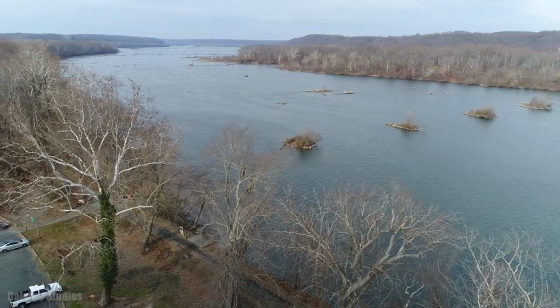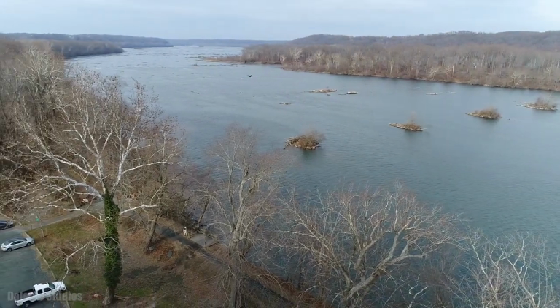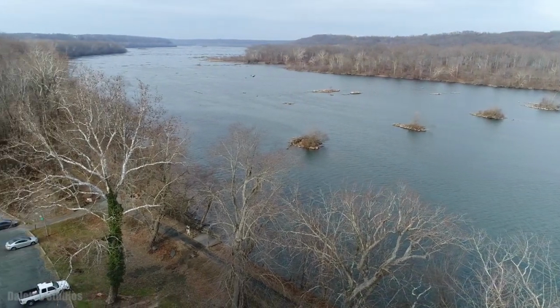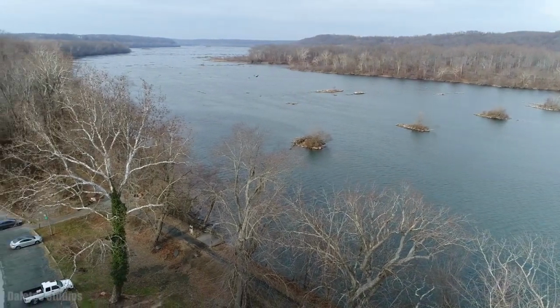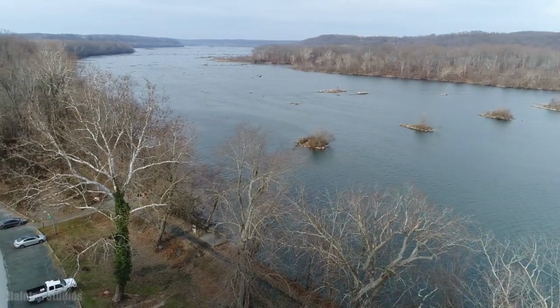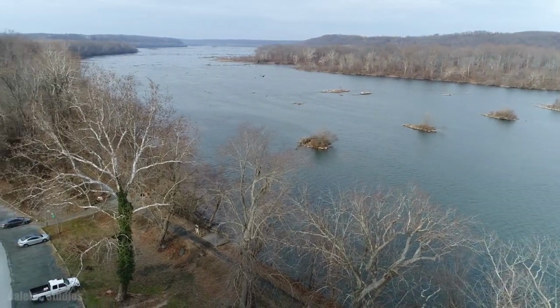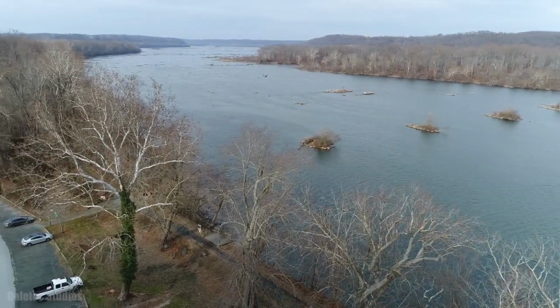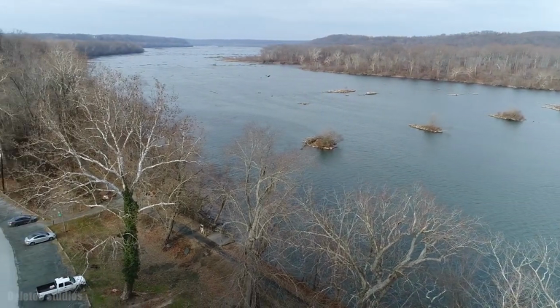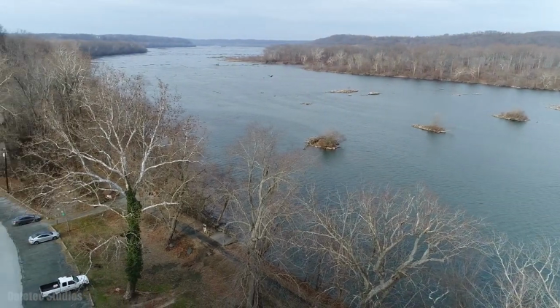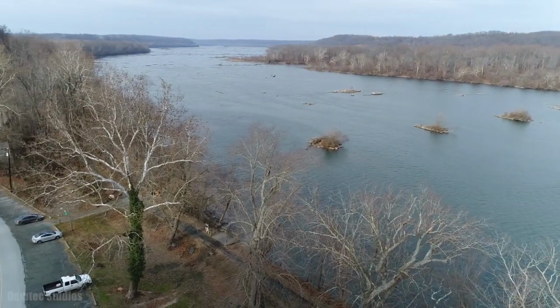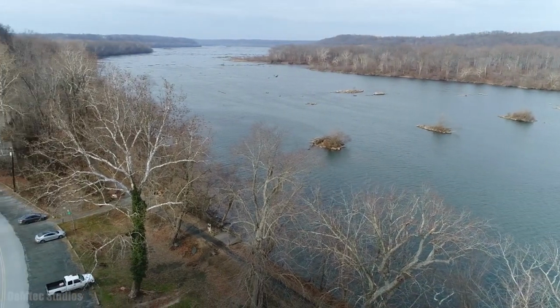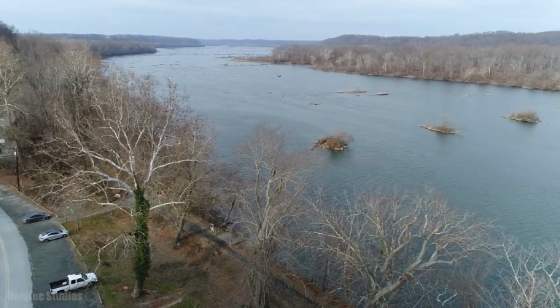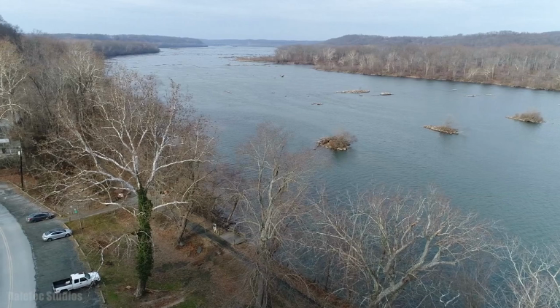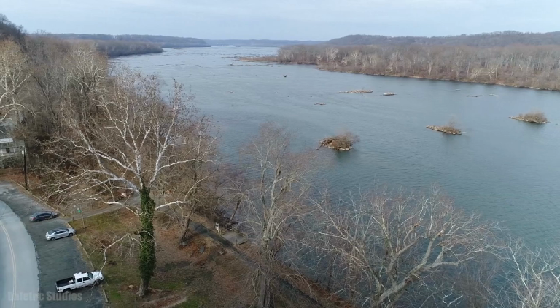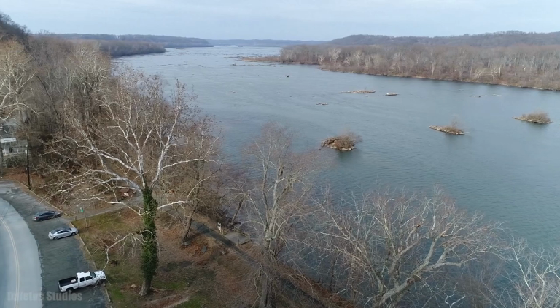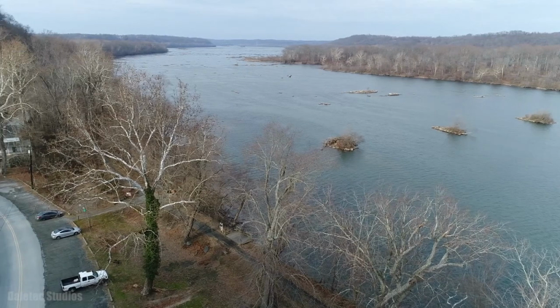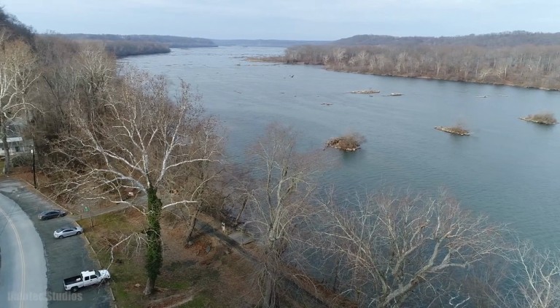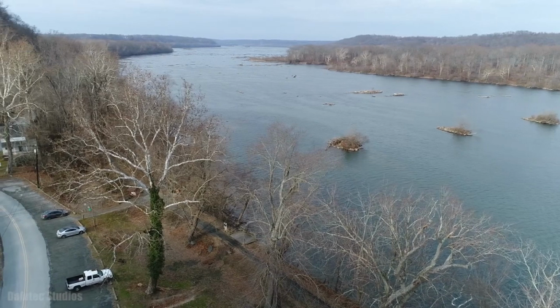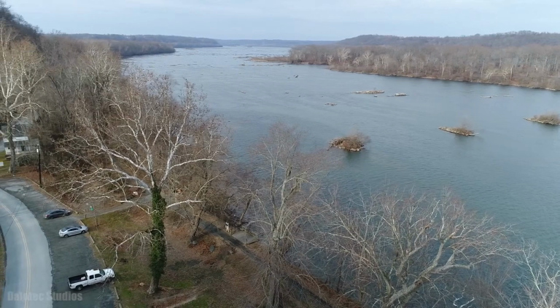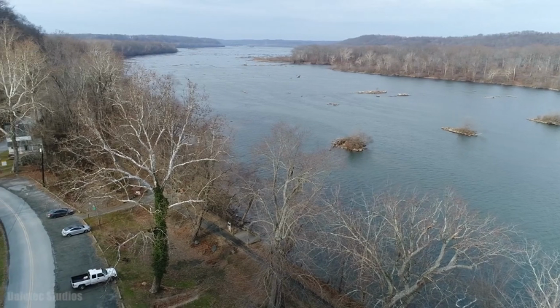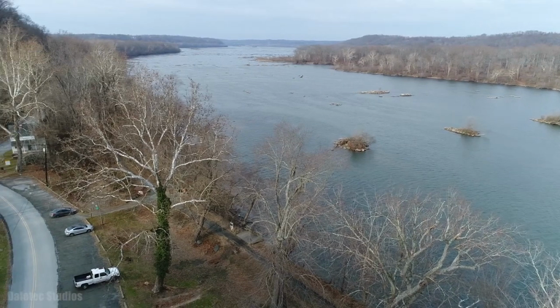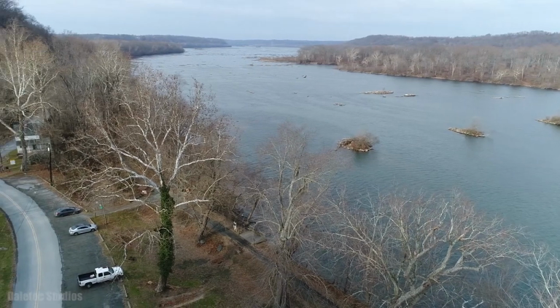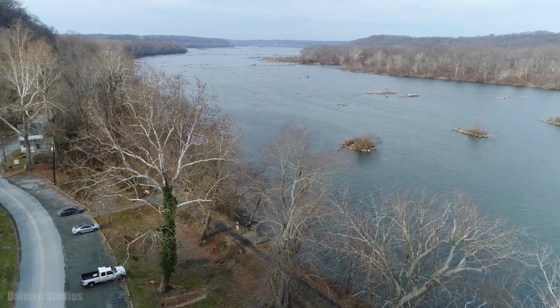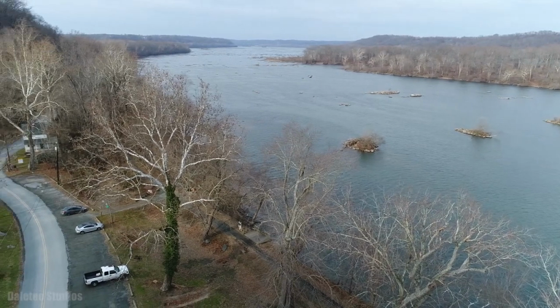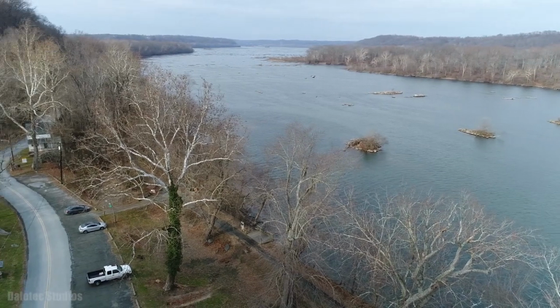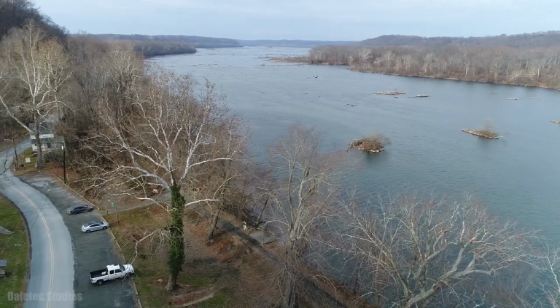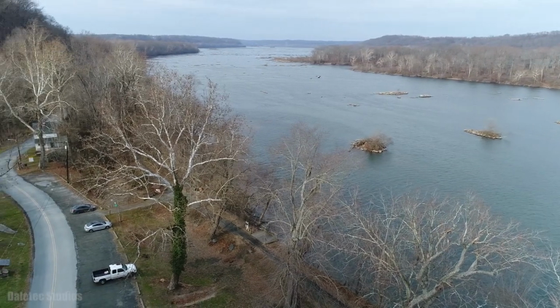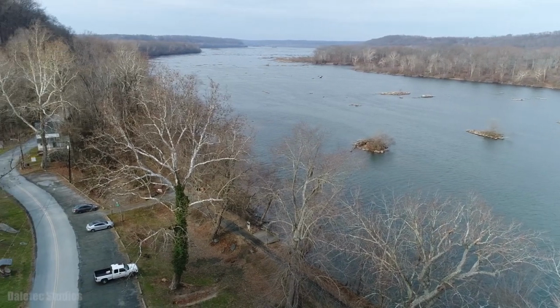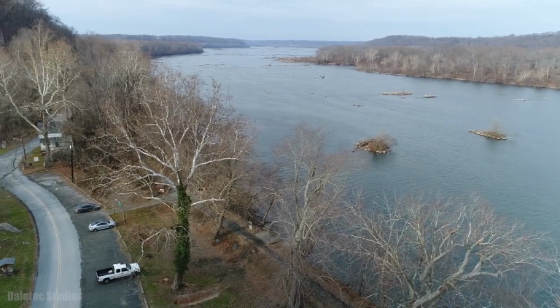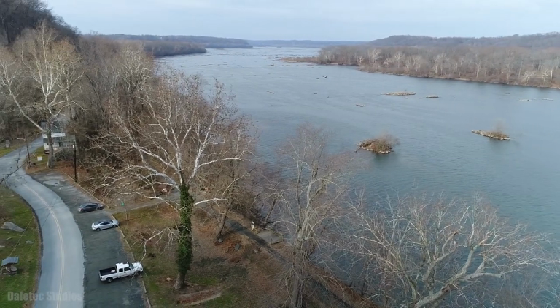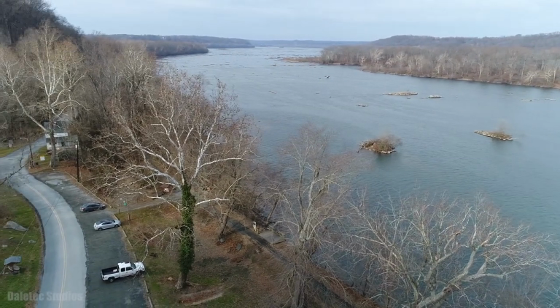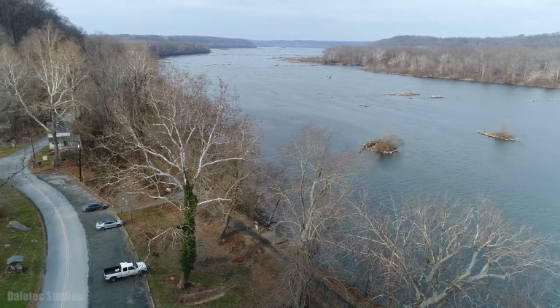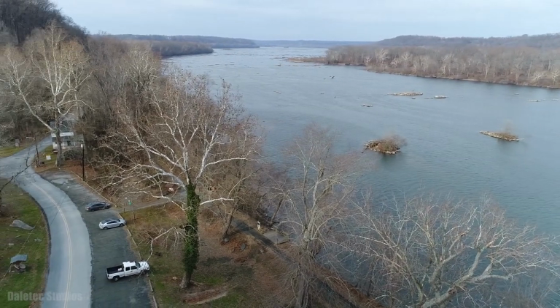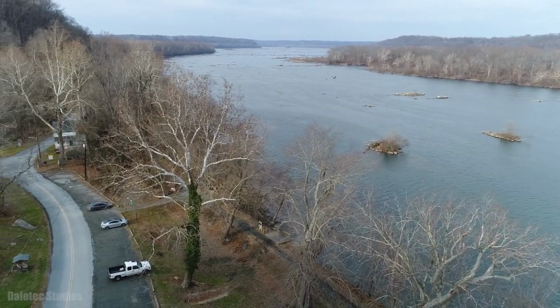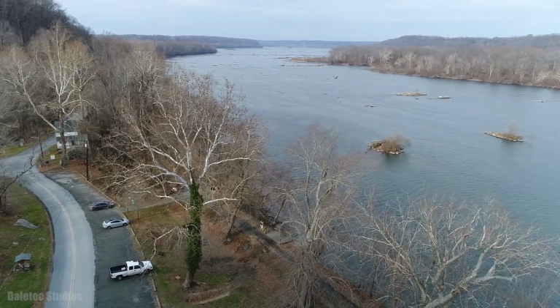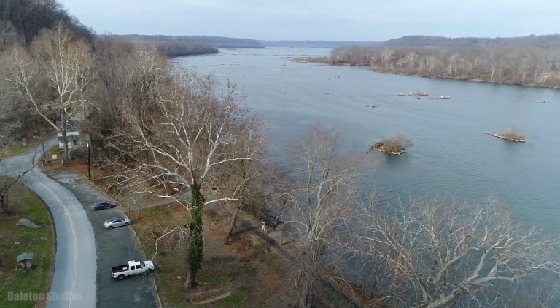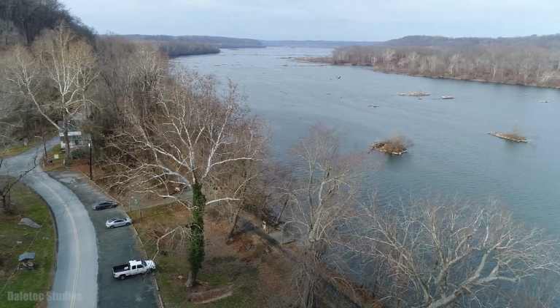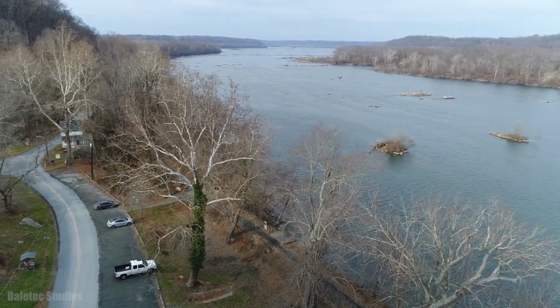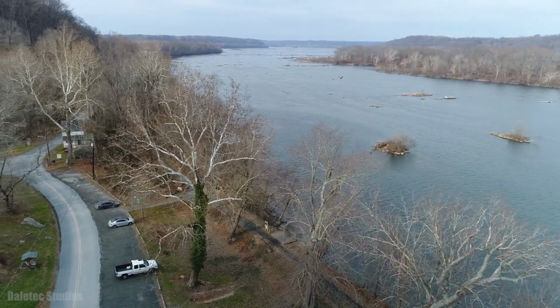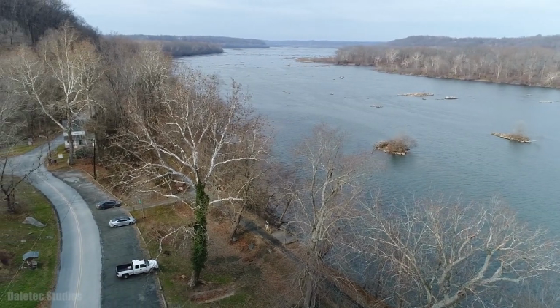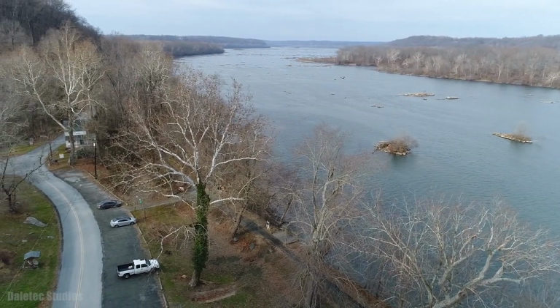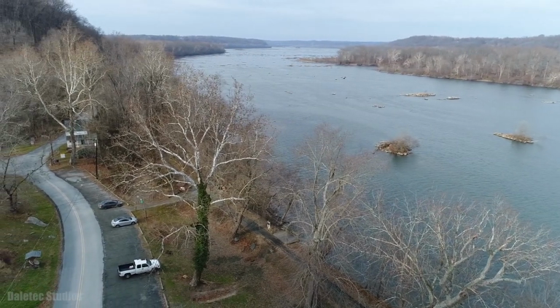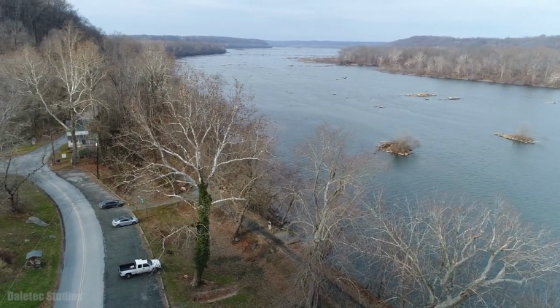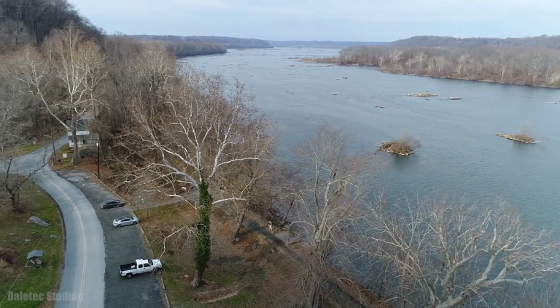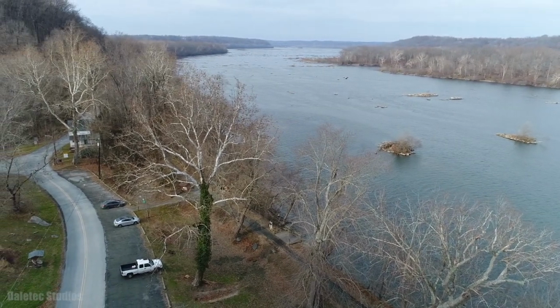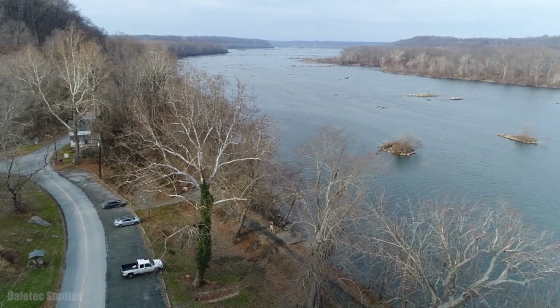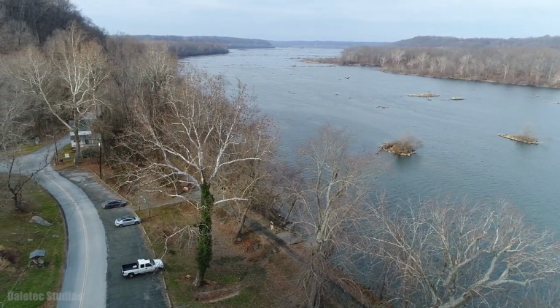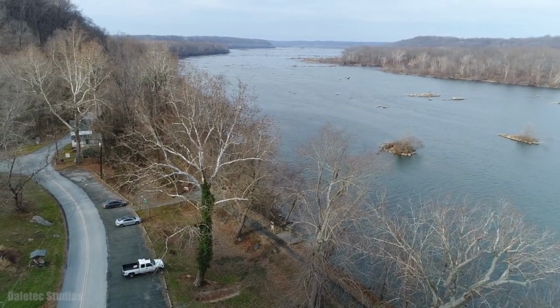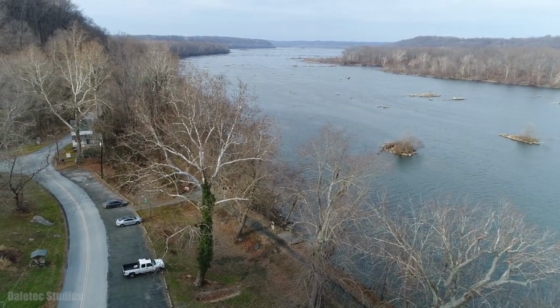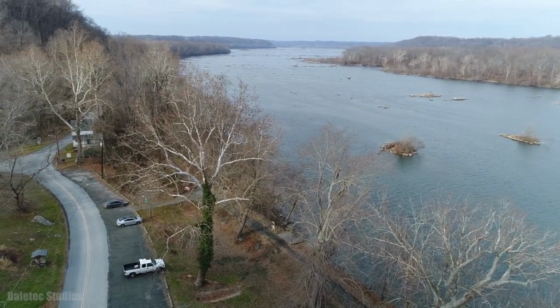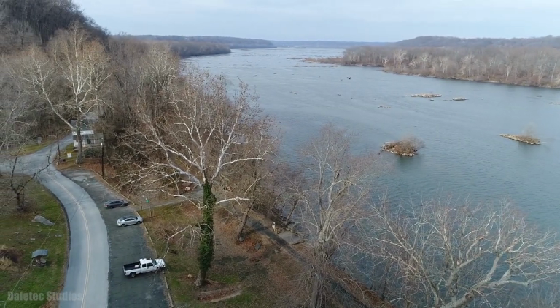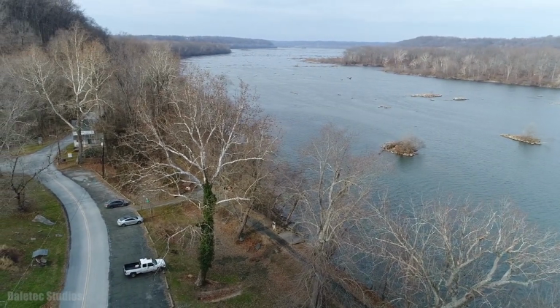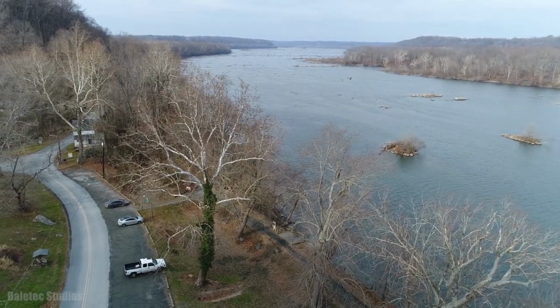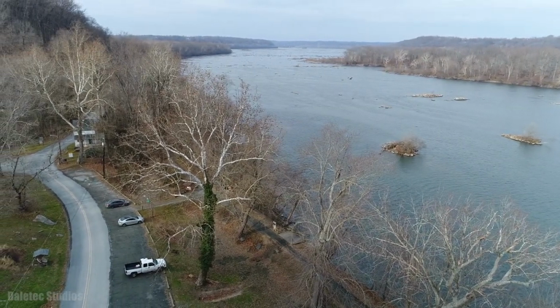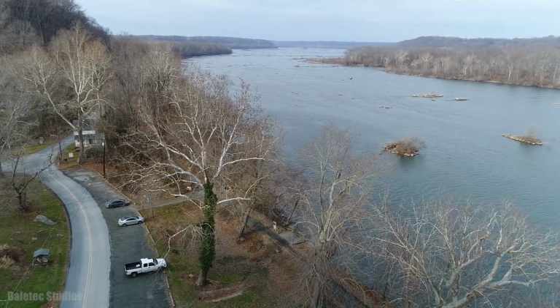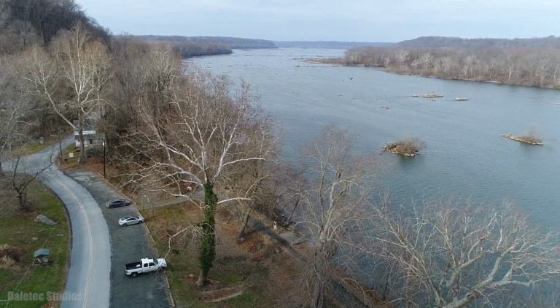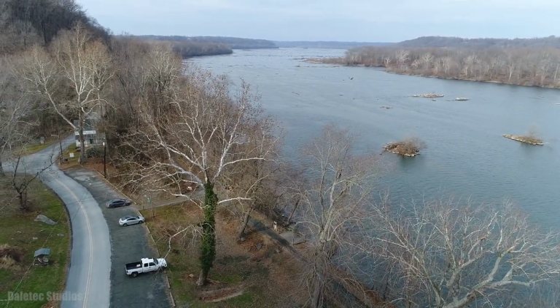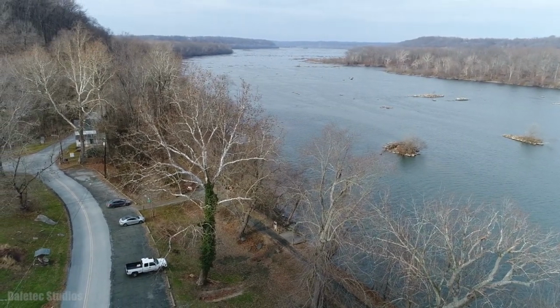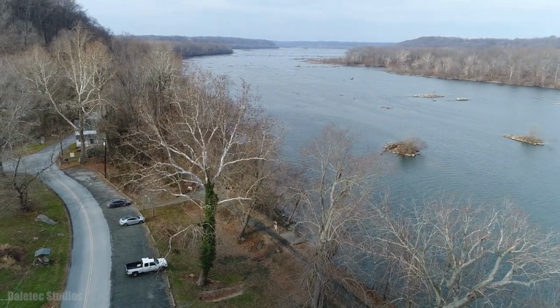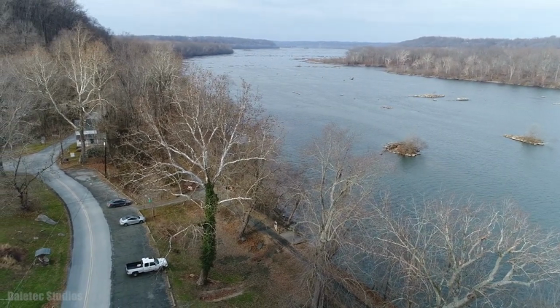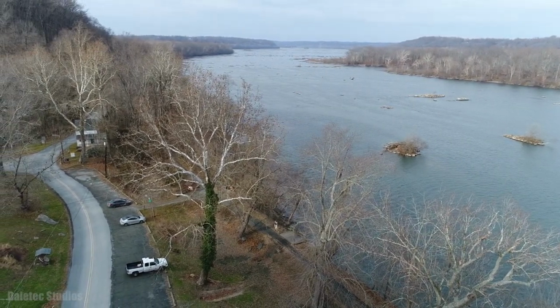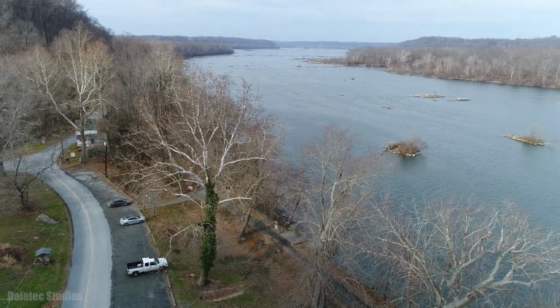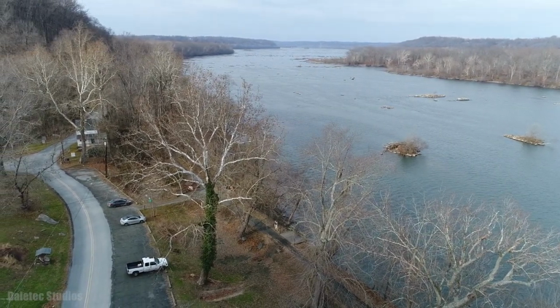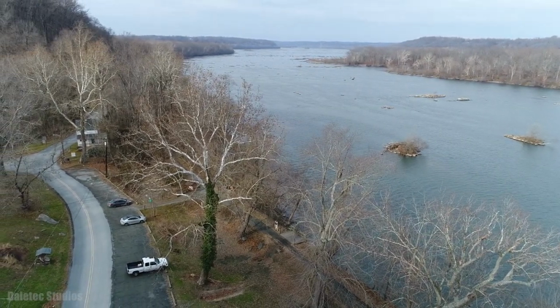Therefore, the river heavily influences the health of ecosystems in both the River Valley and in the Chesapeake Bay.